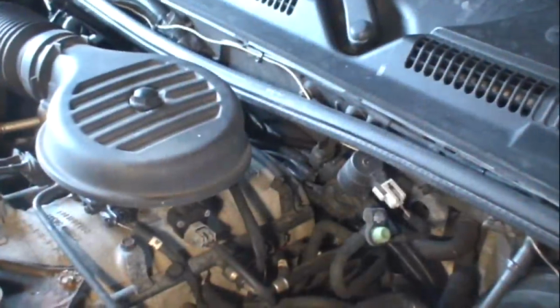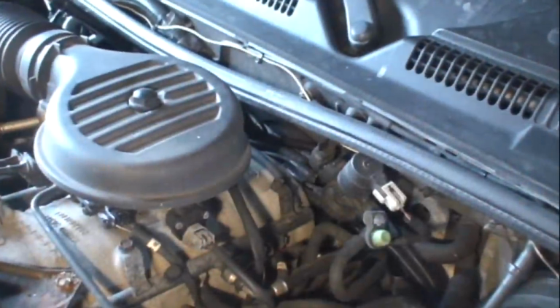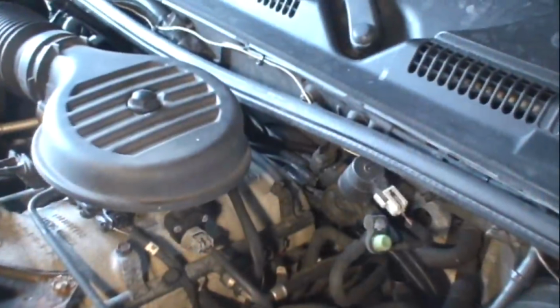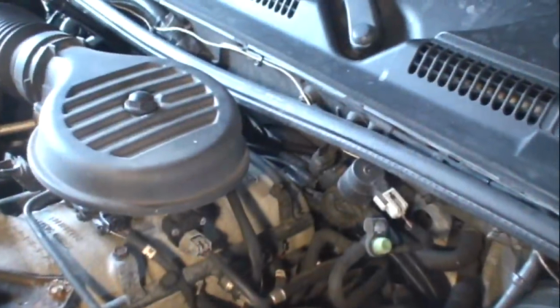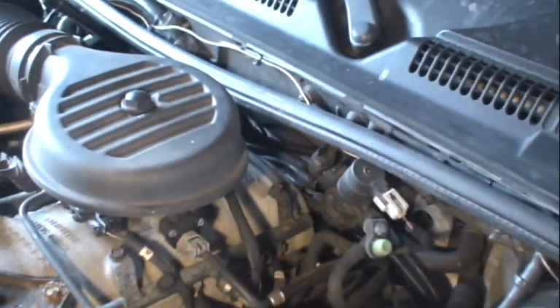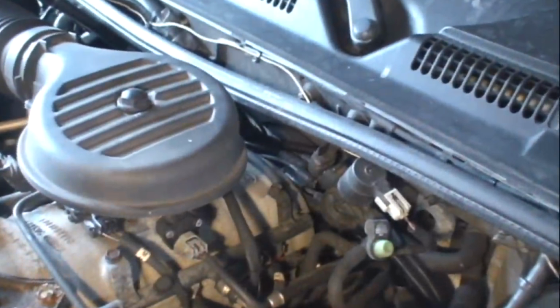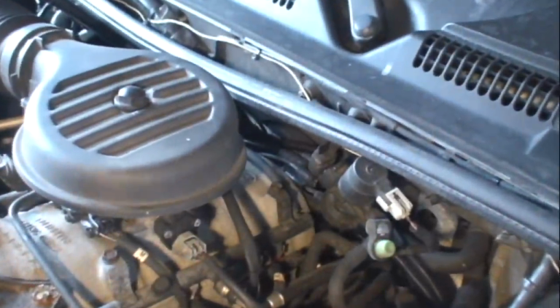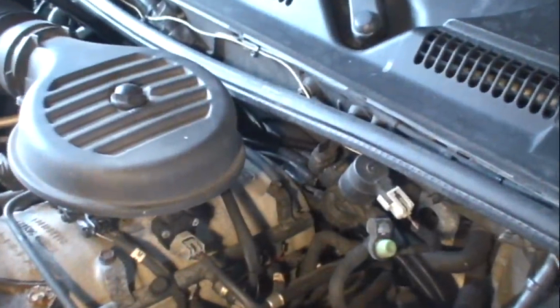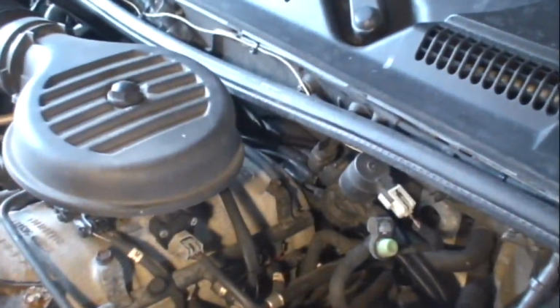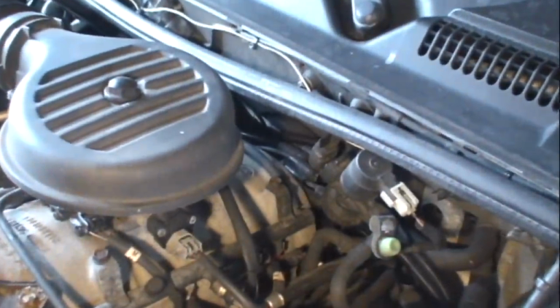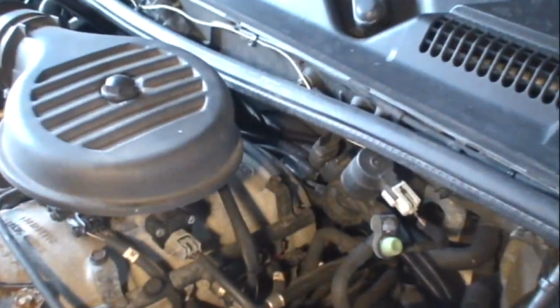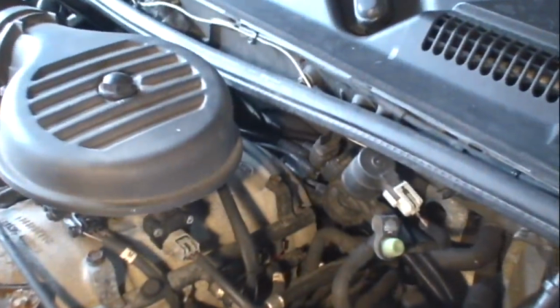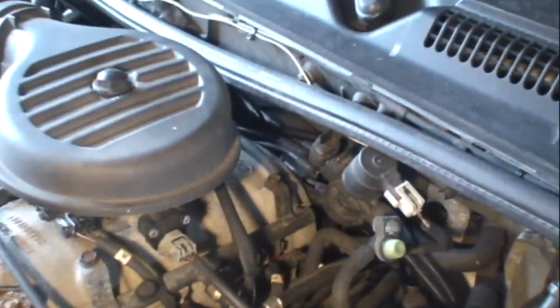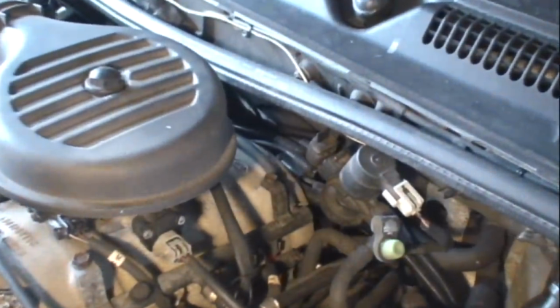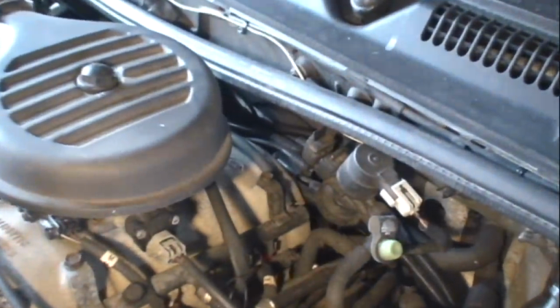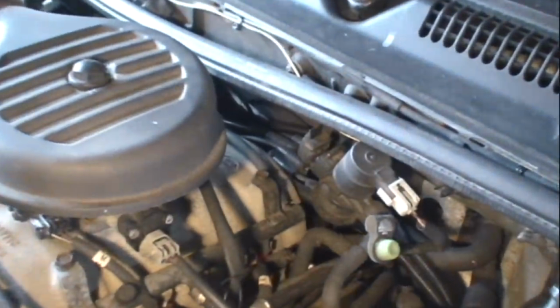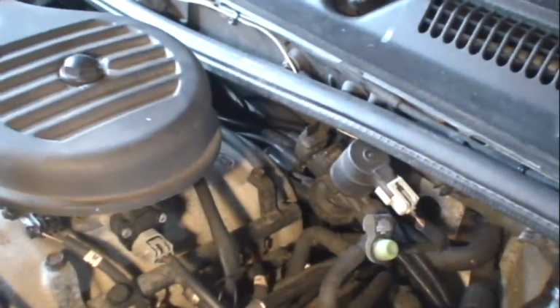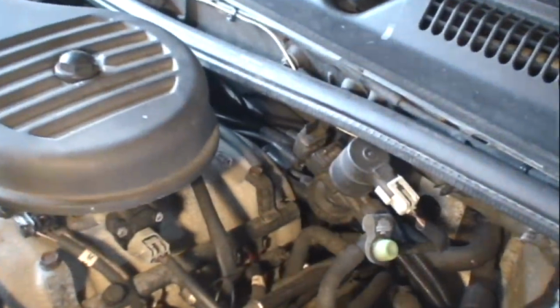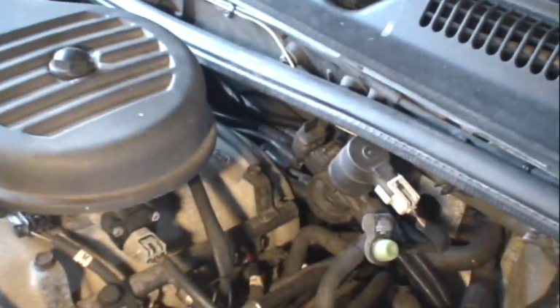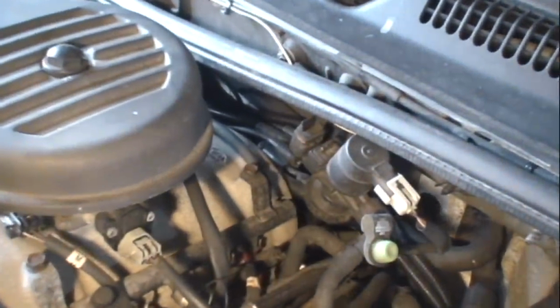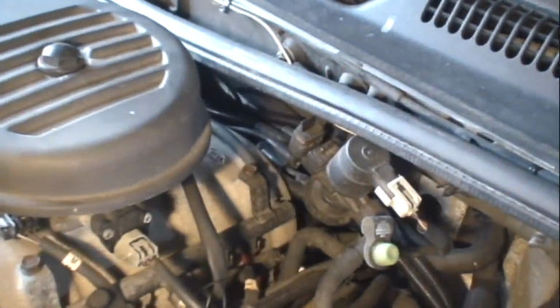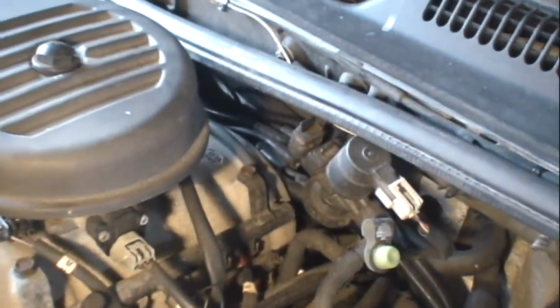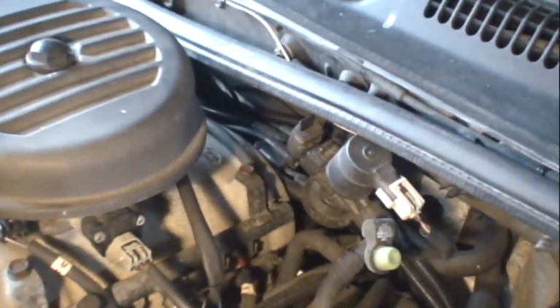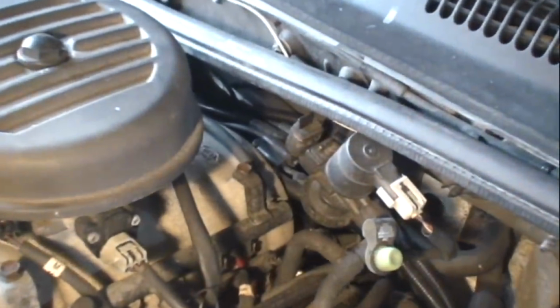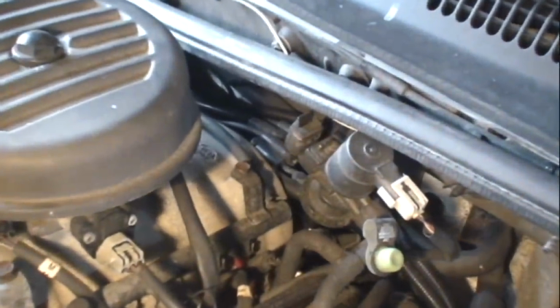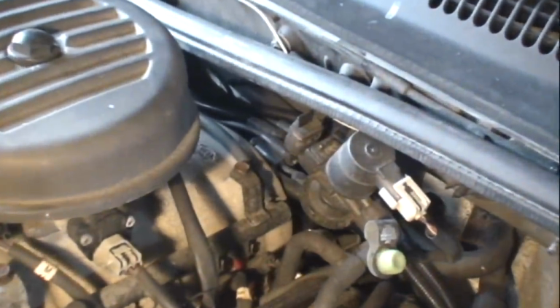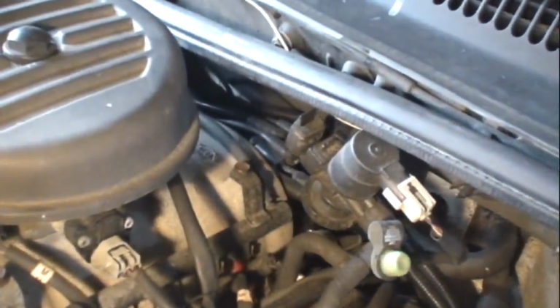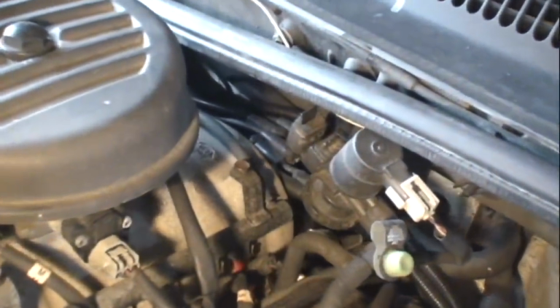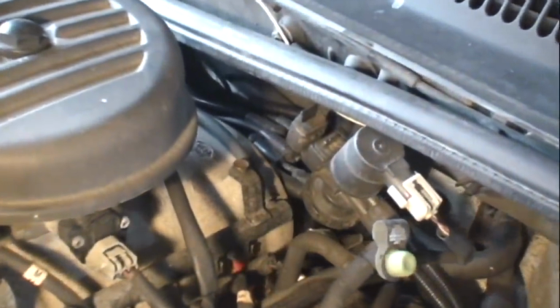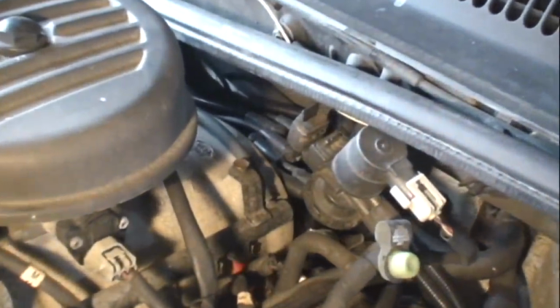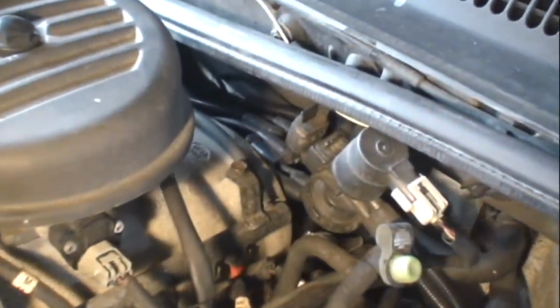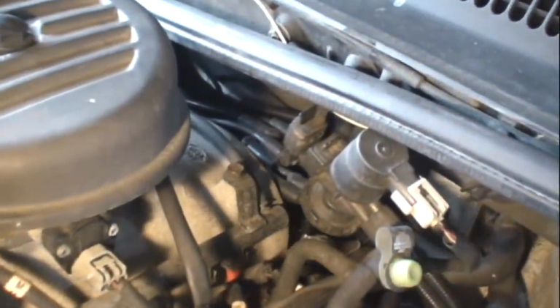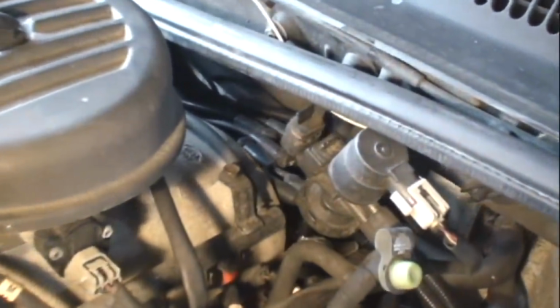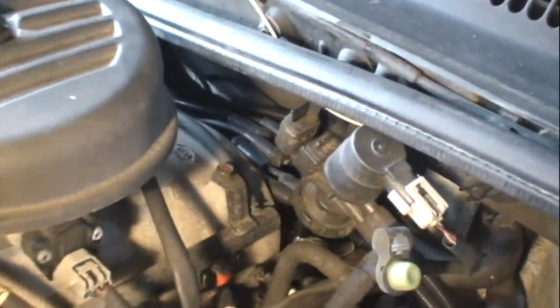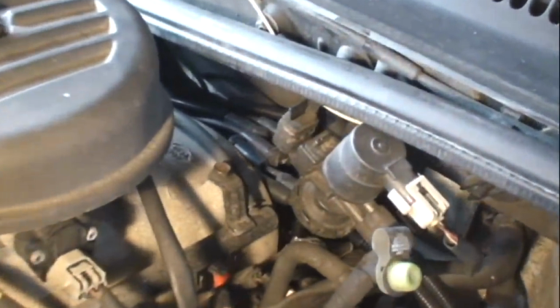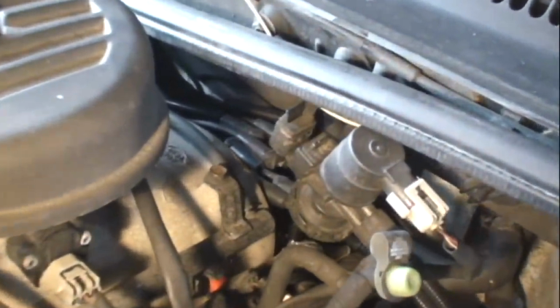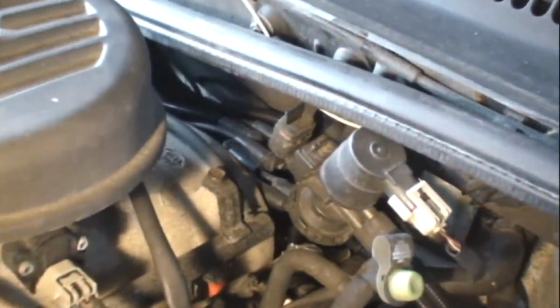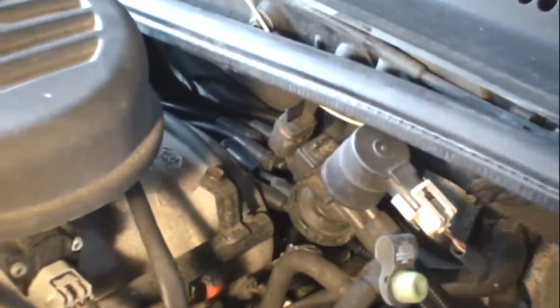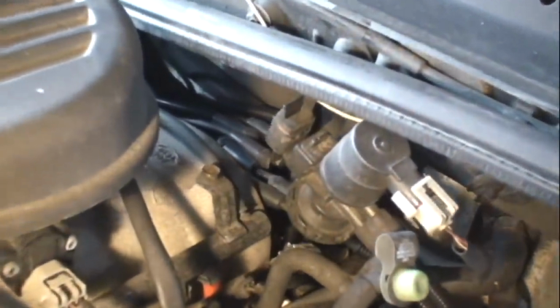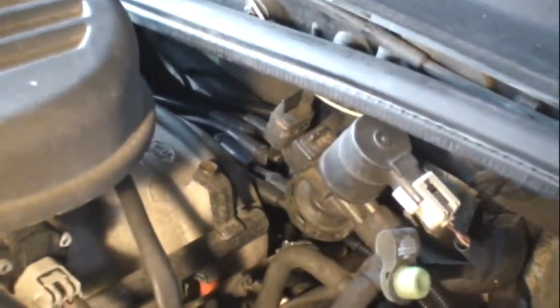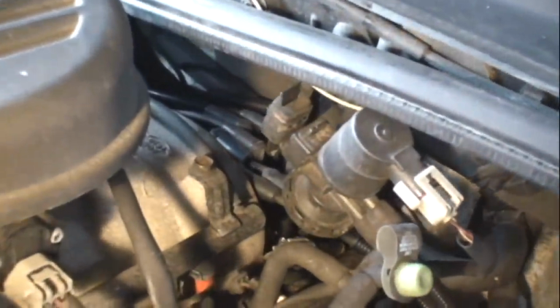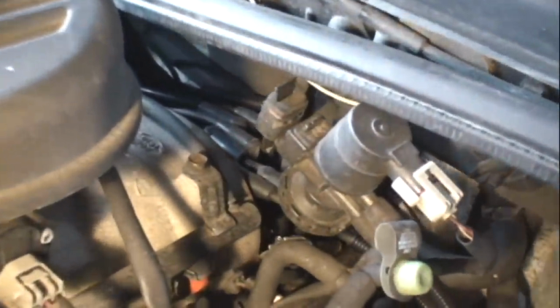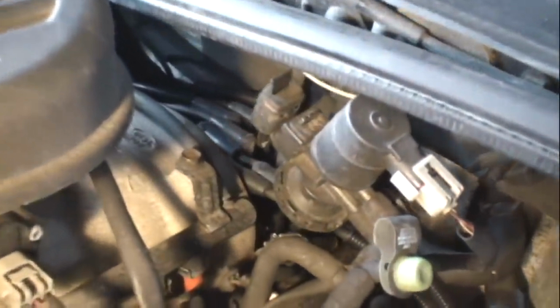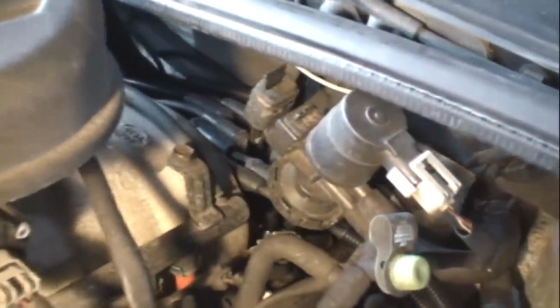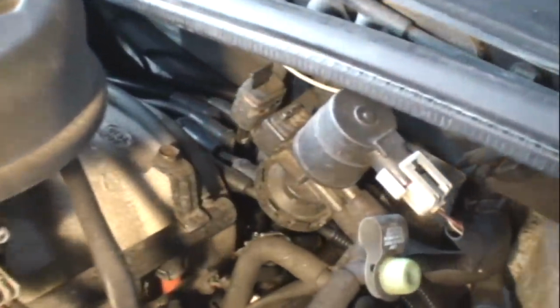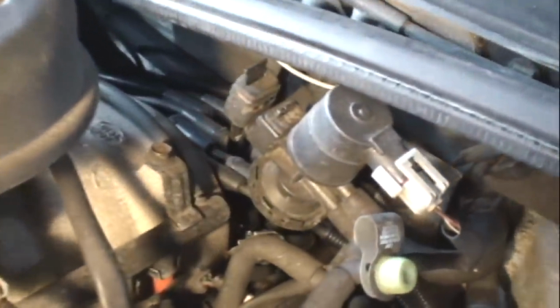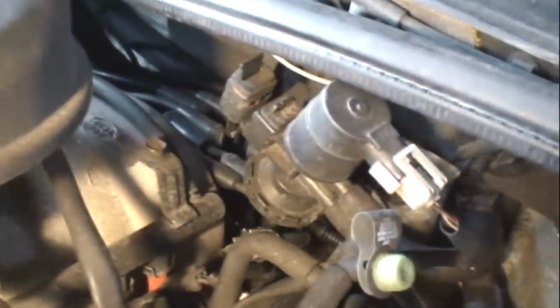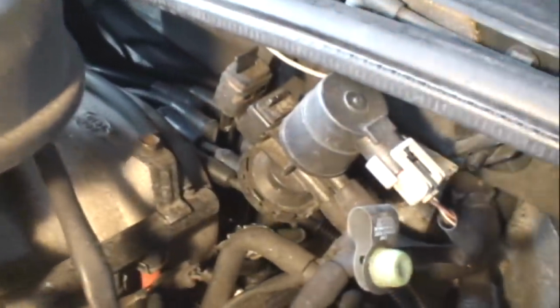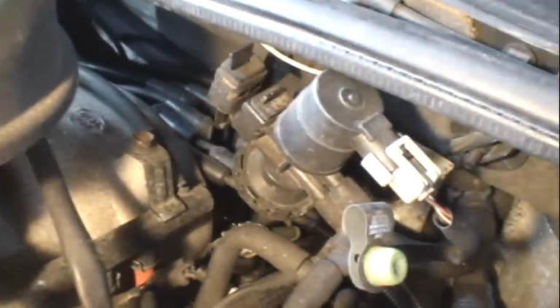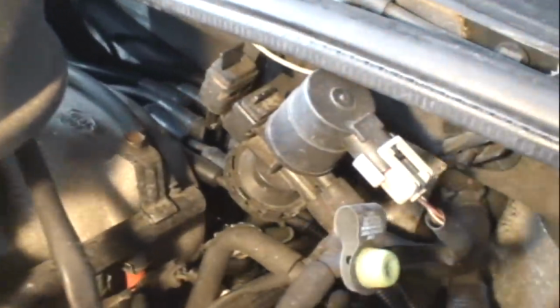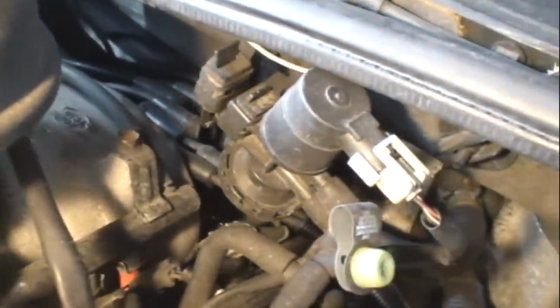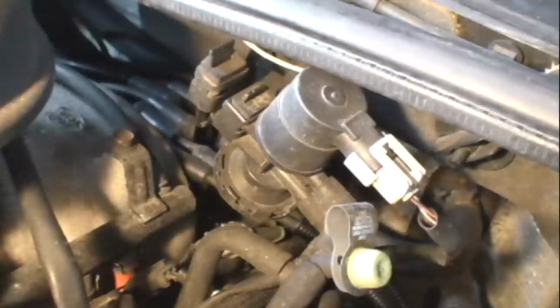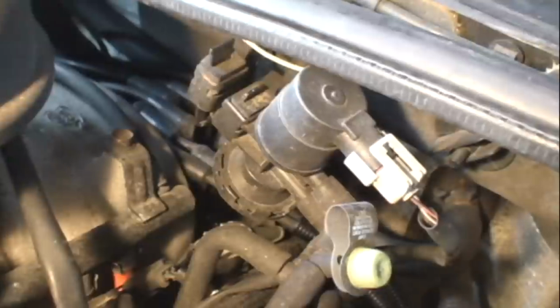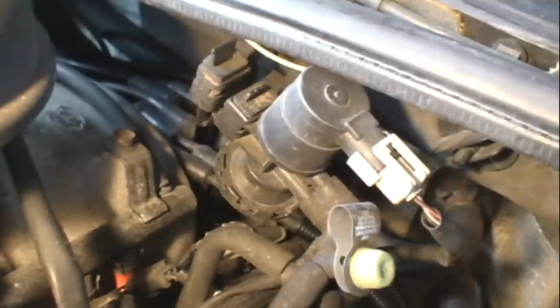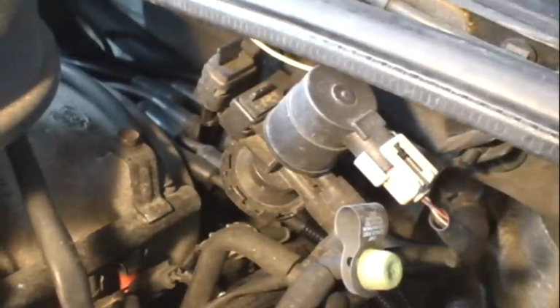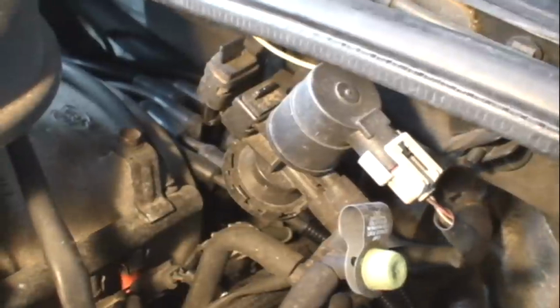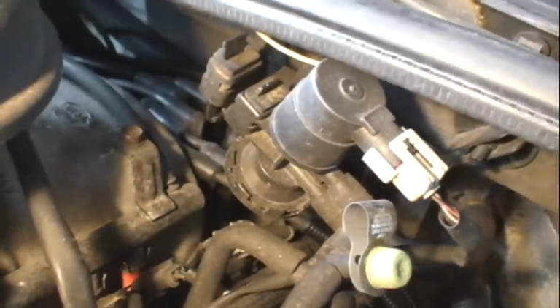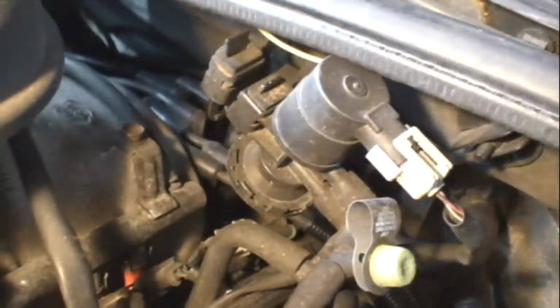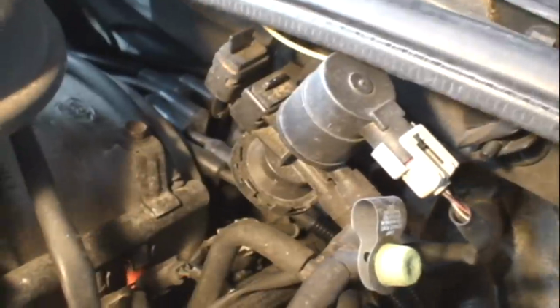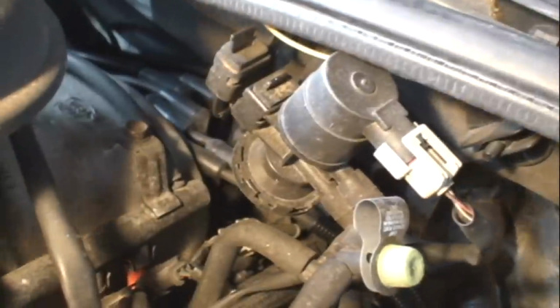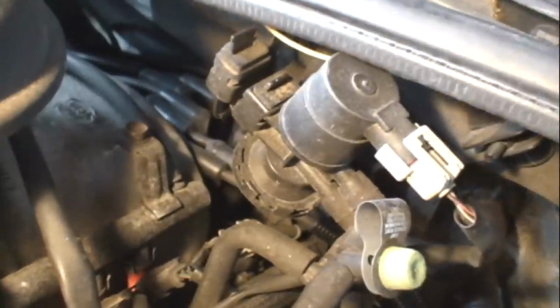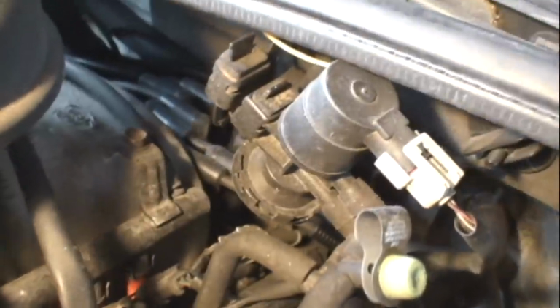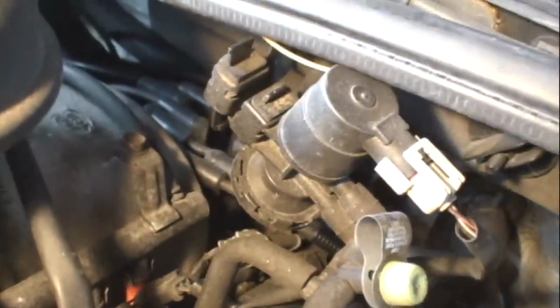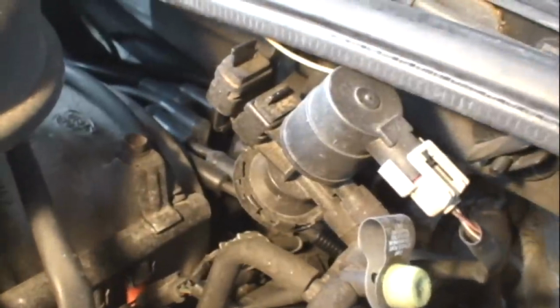You can imagine how this weather stripping being pulled away from the firewall would allow rain water to dump right onto the distributor cap.